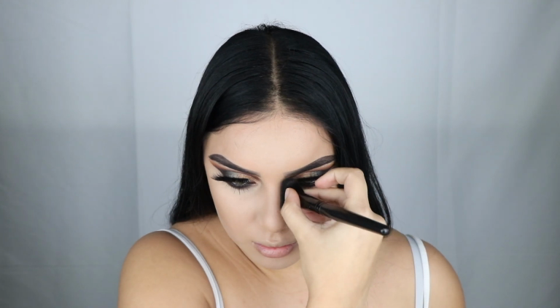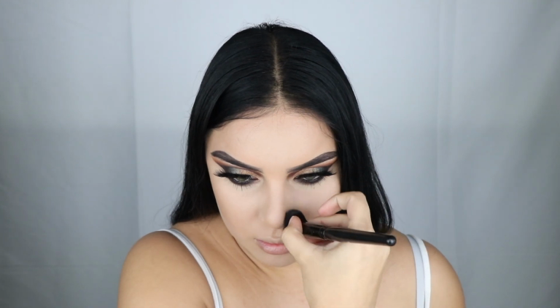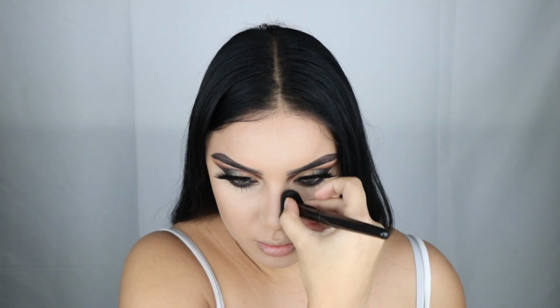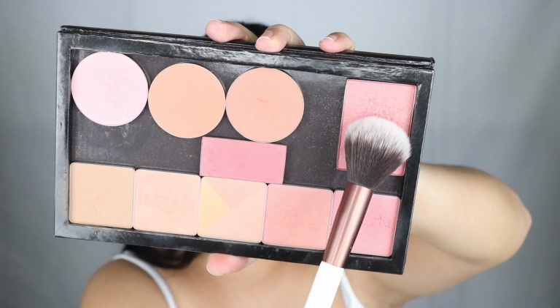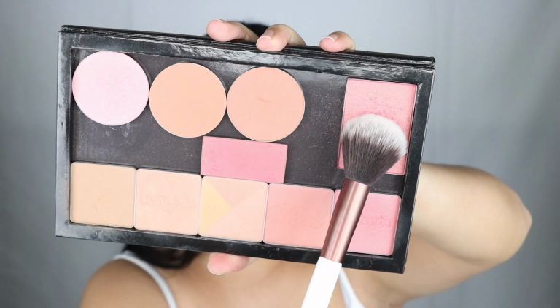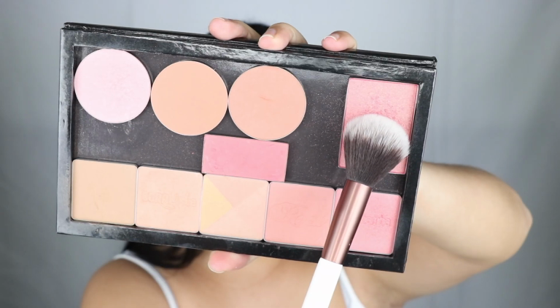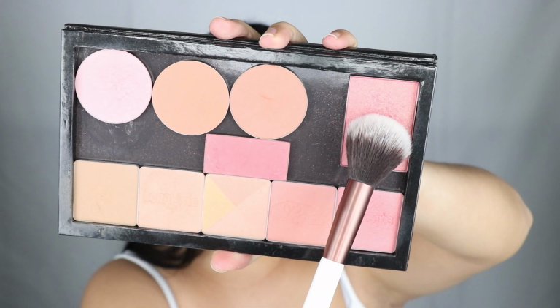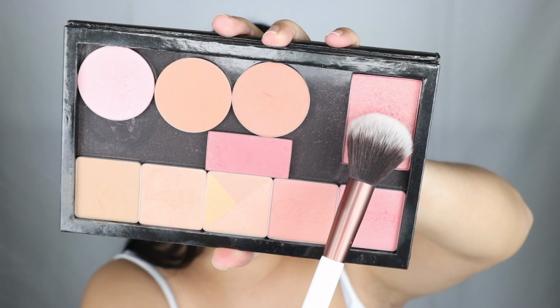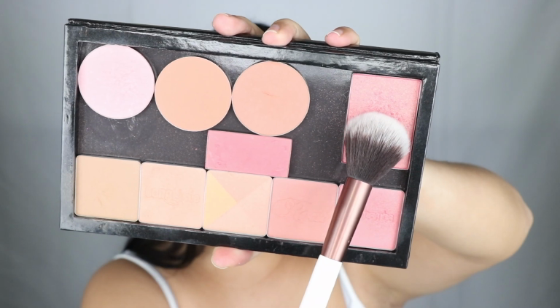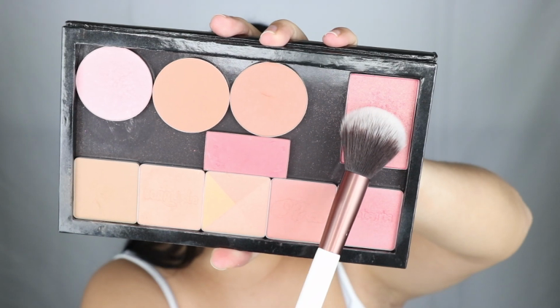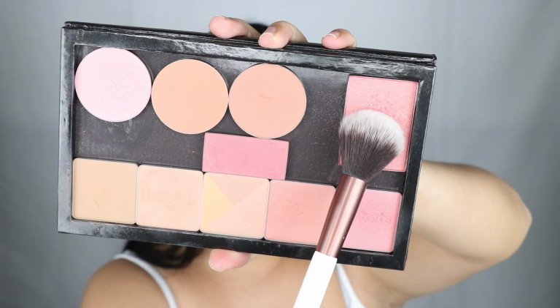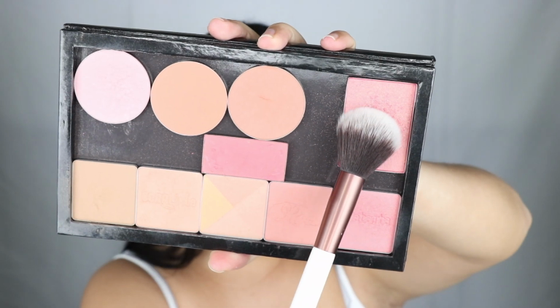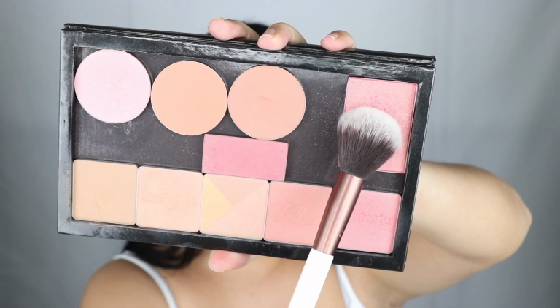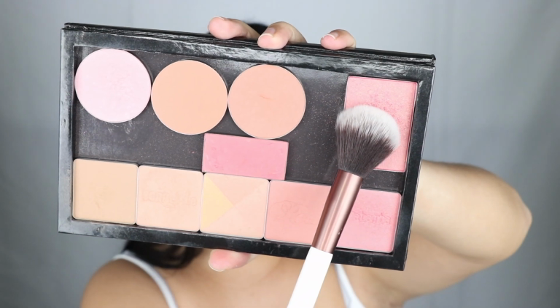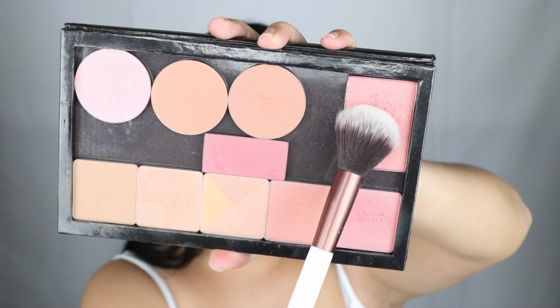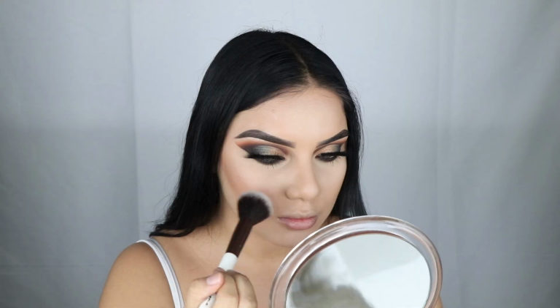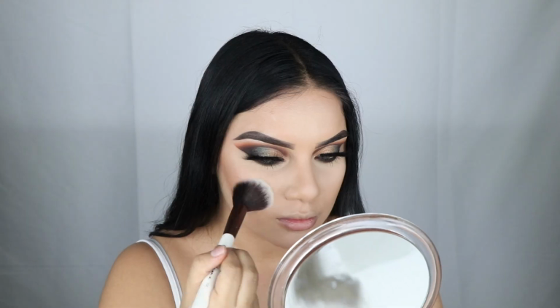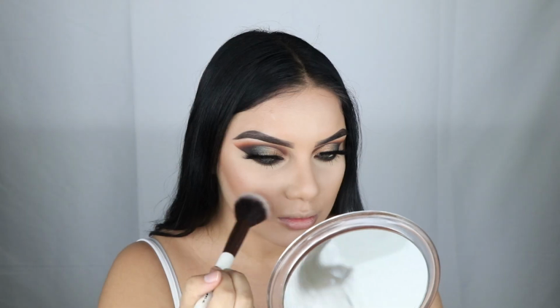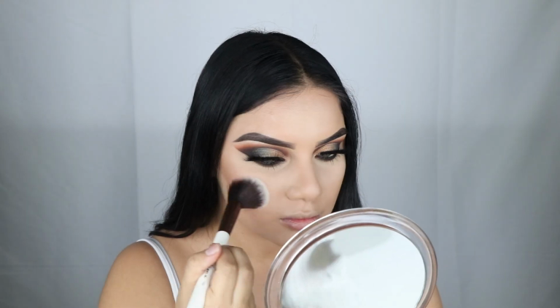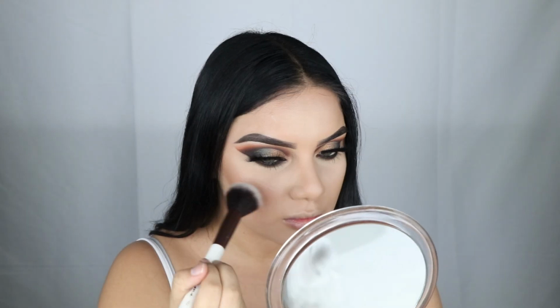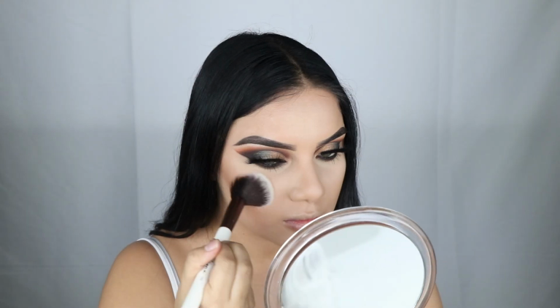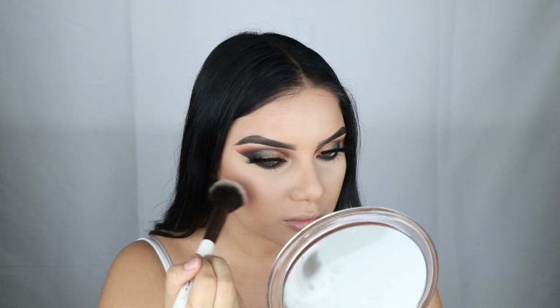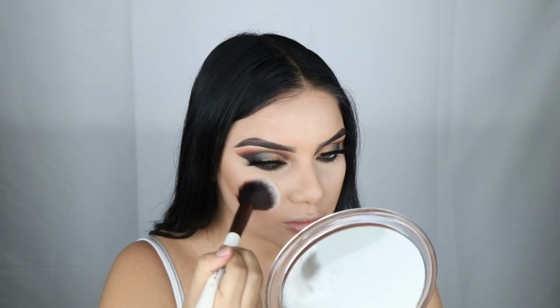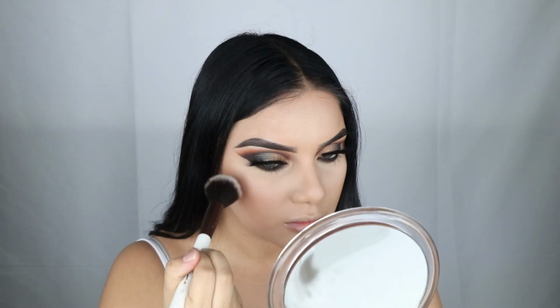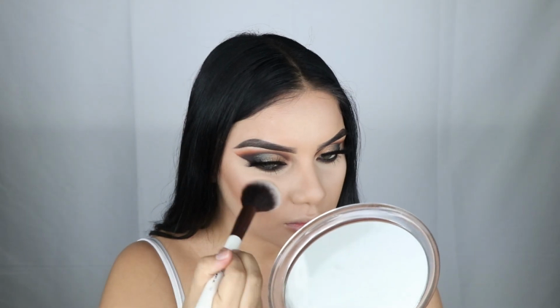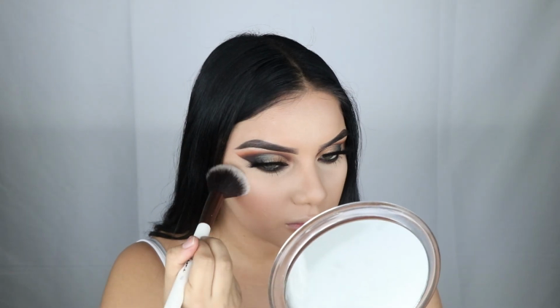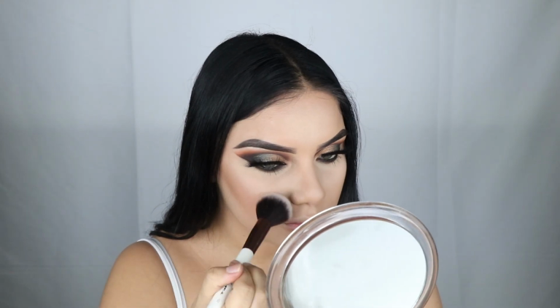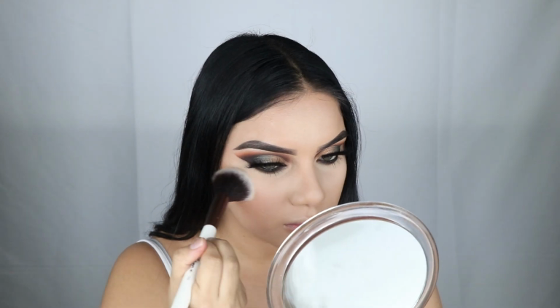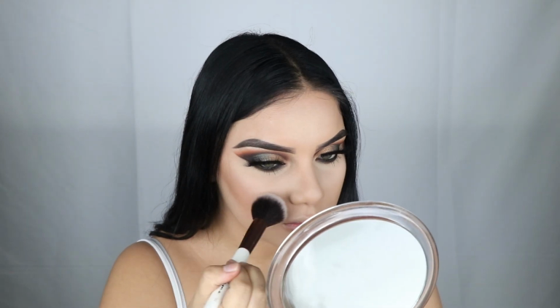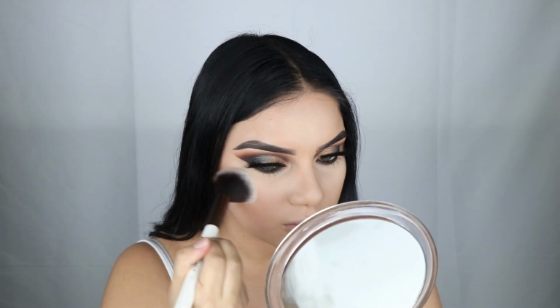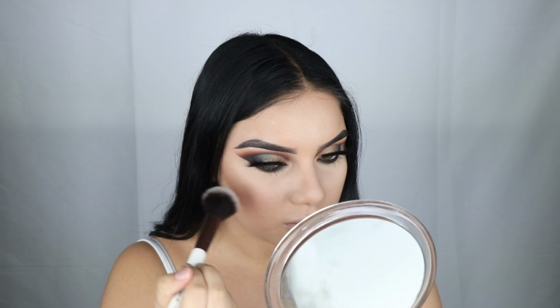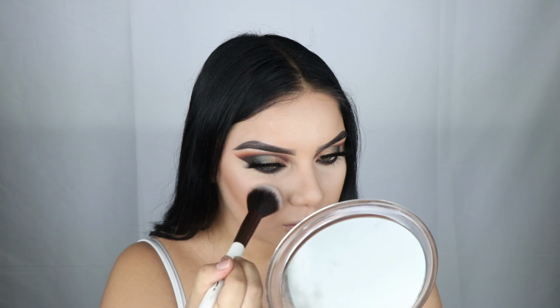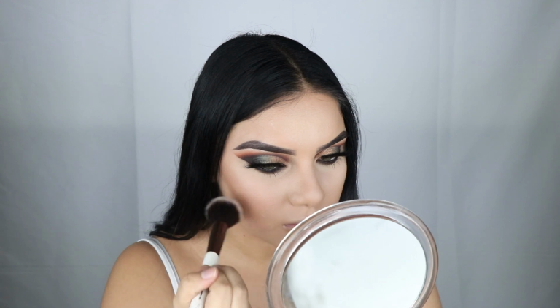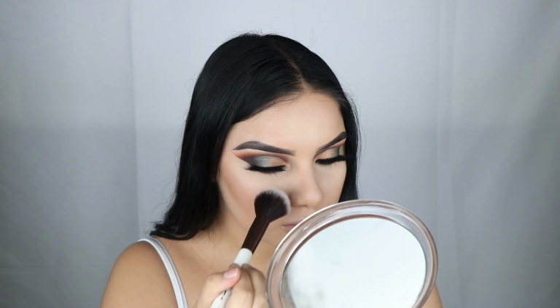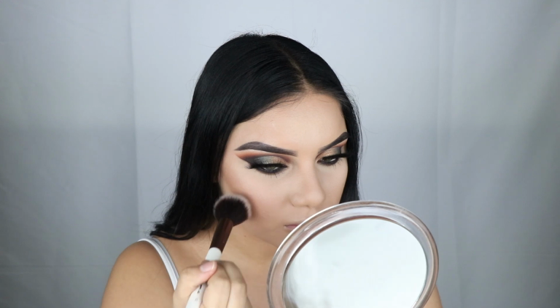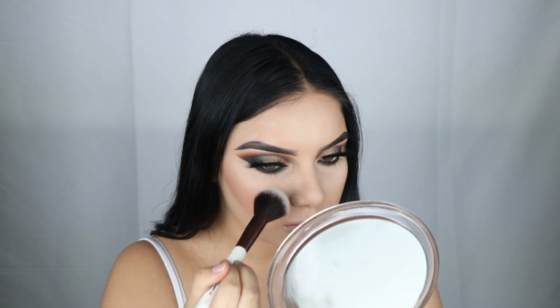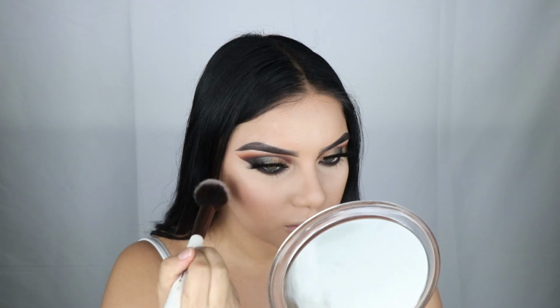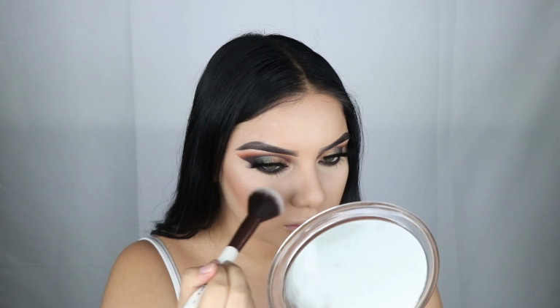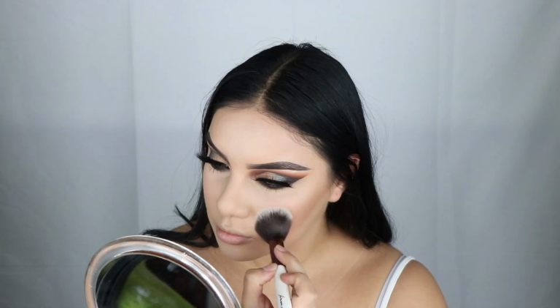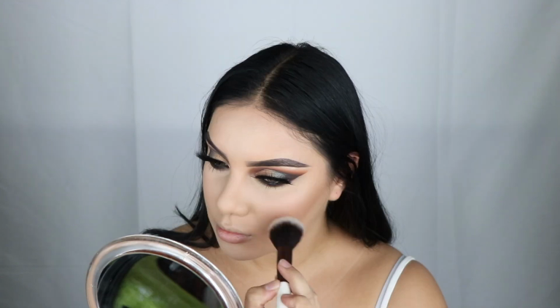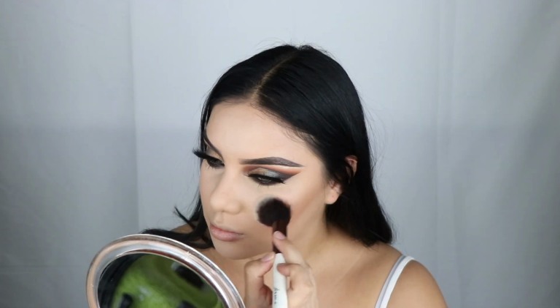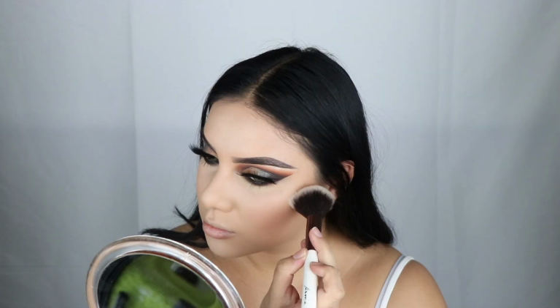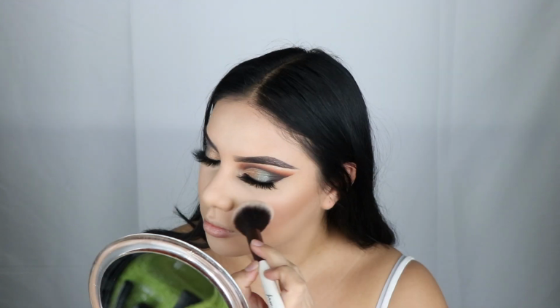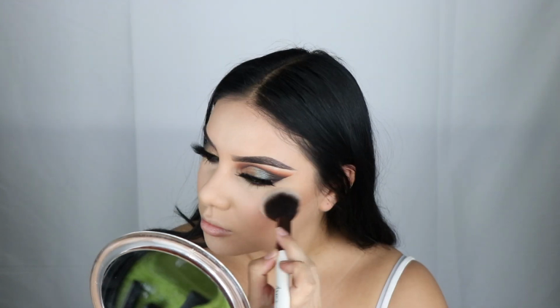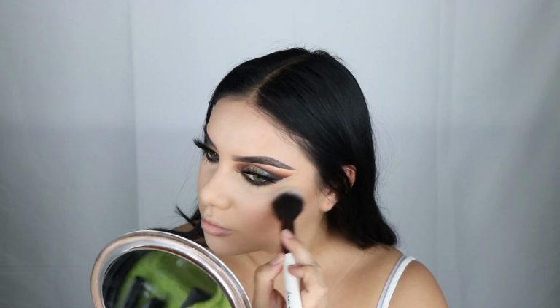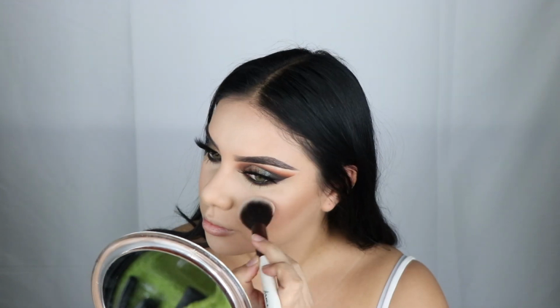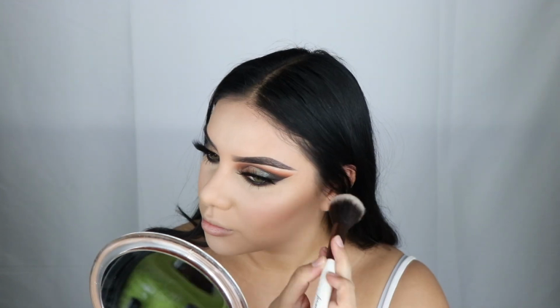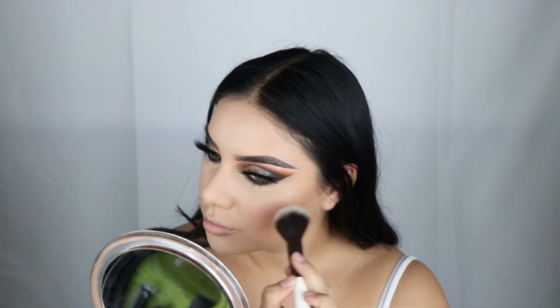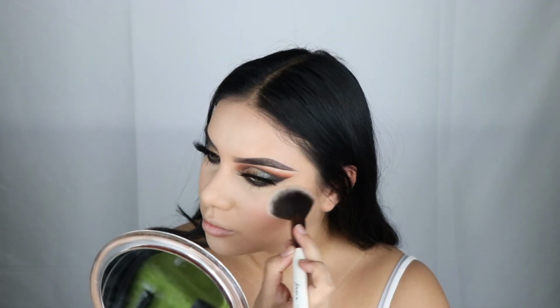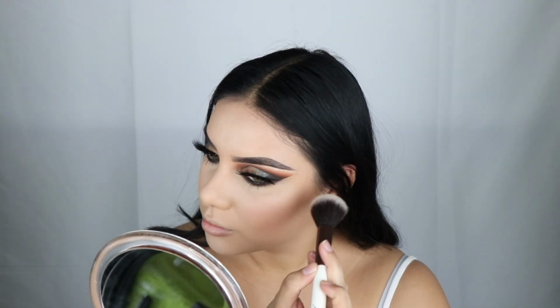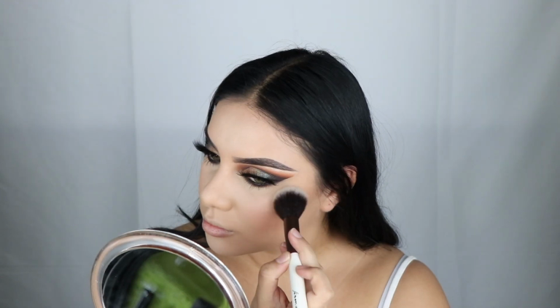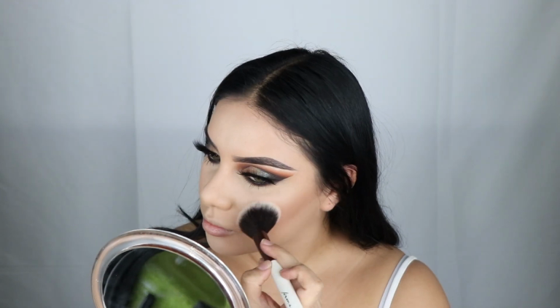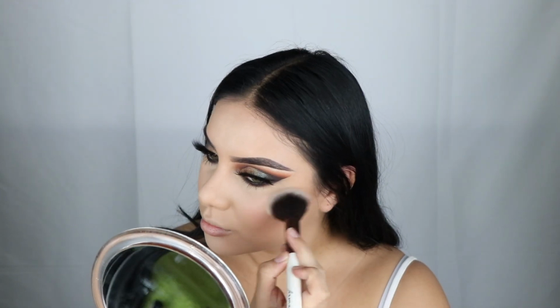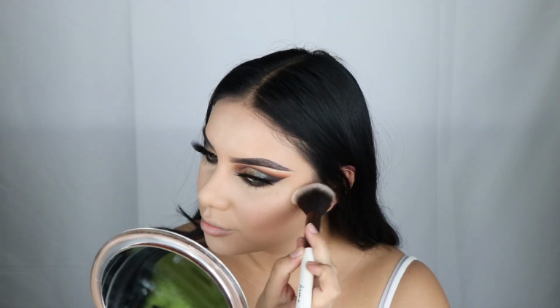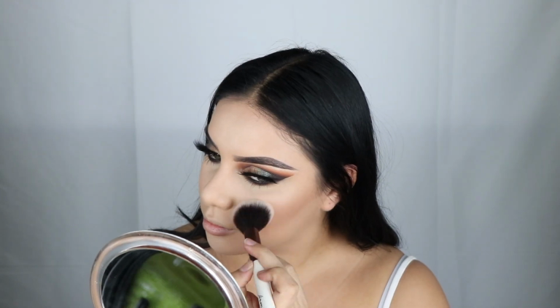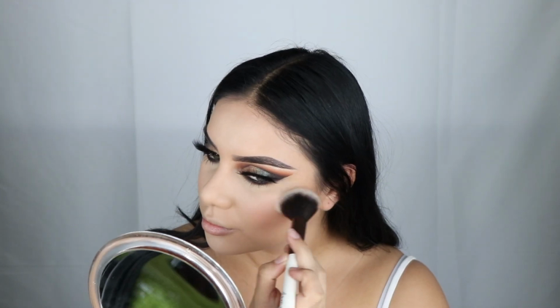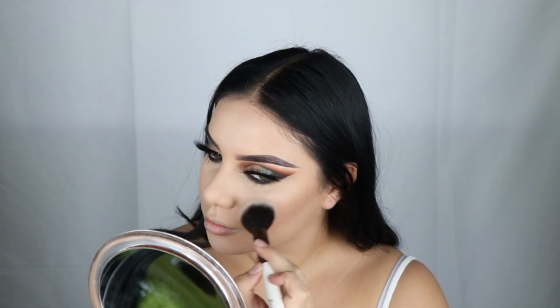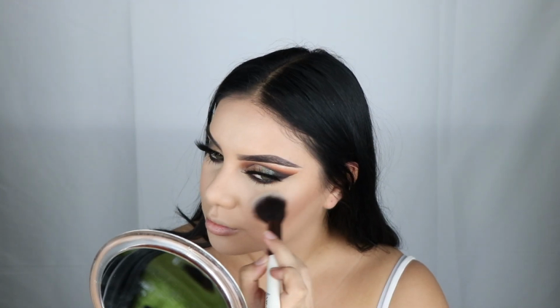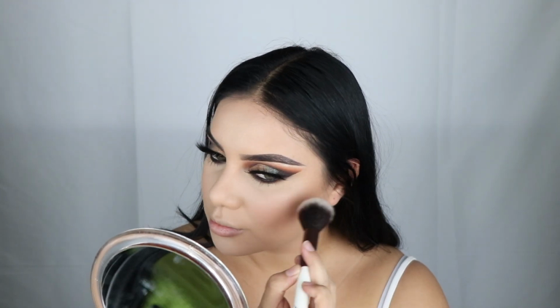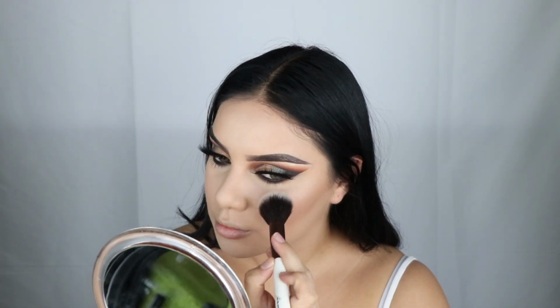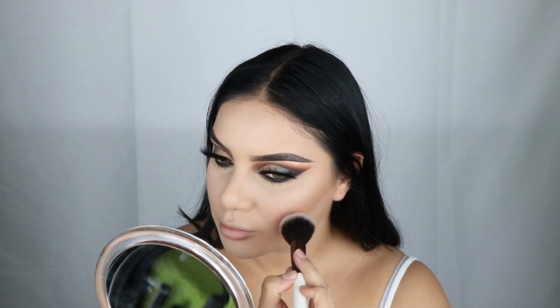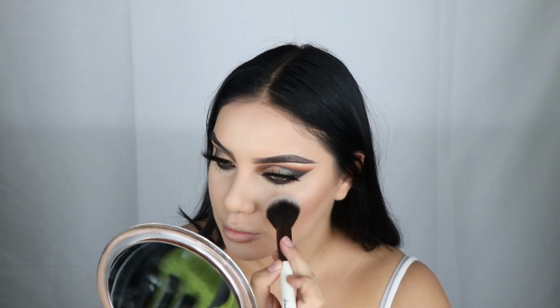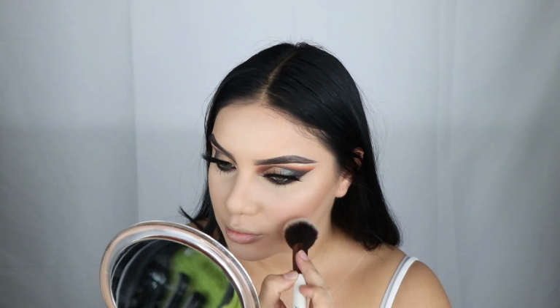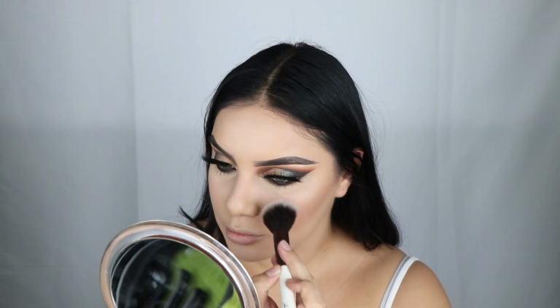For blush I'm using NARS Orgasm — NARS really does have some naughty names — and I'm using a Feather amount 102 brush.